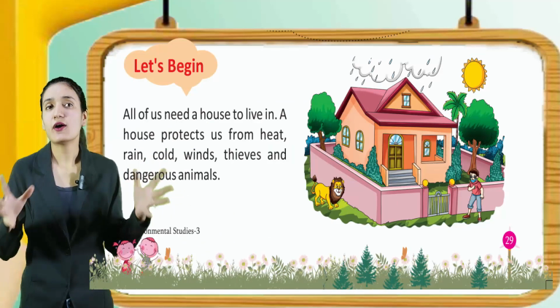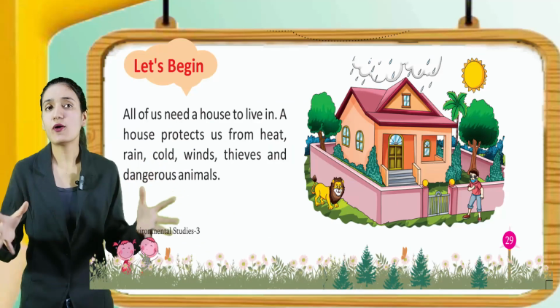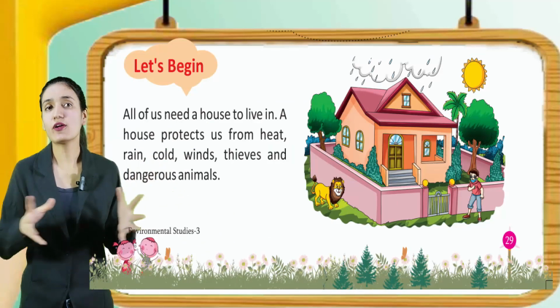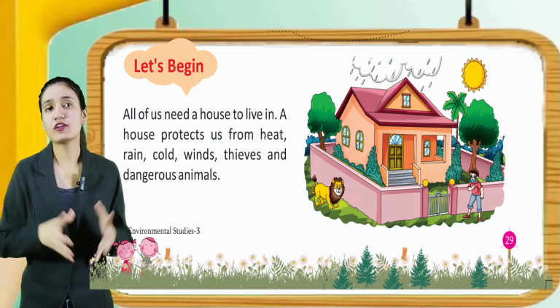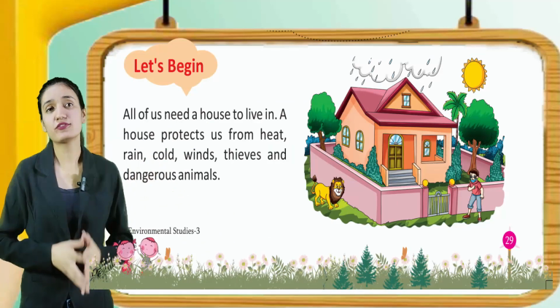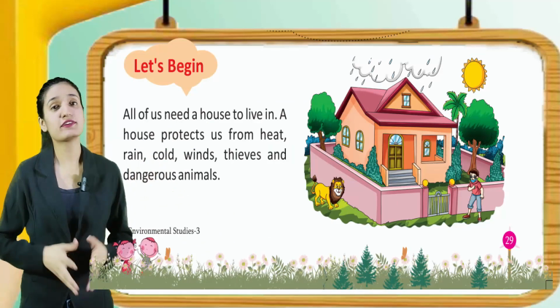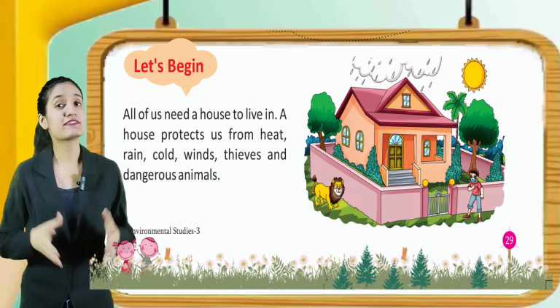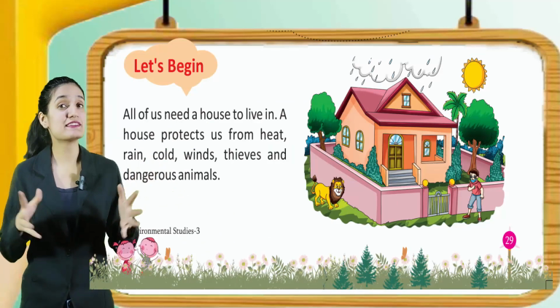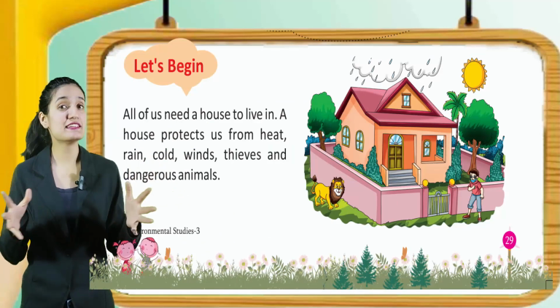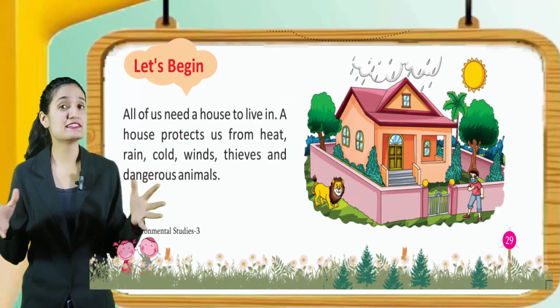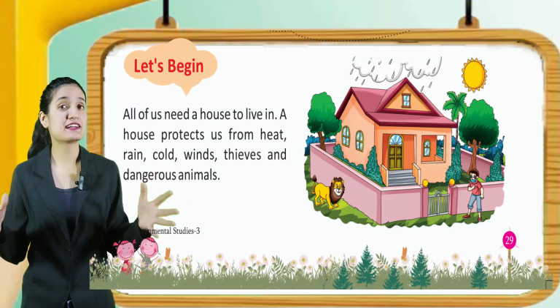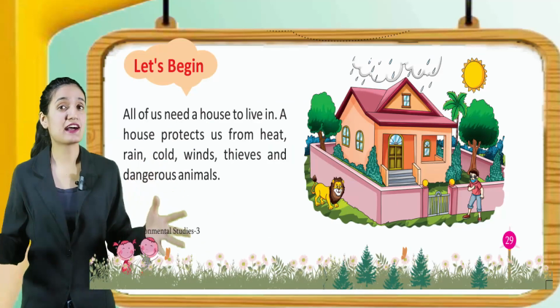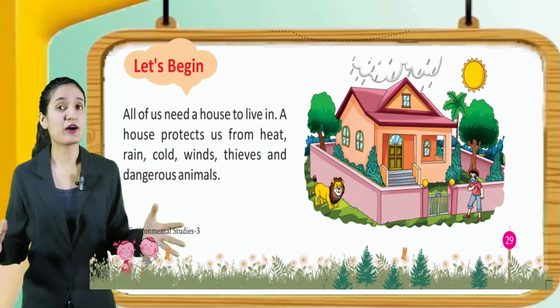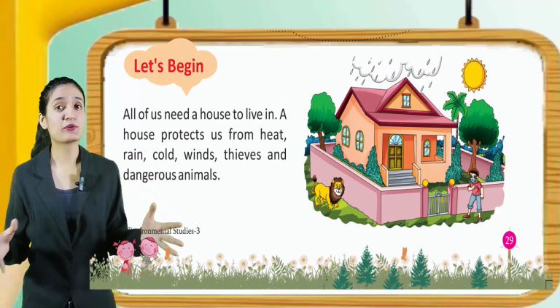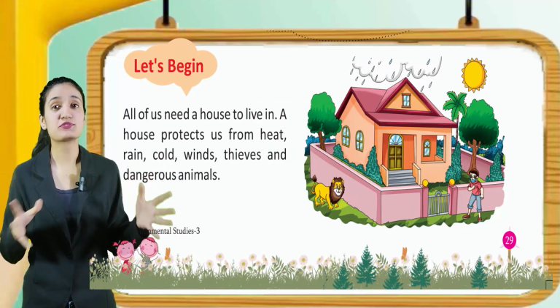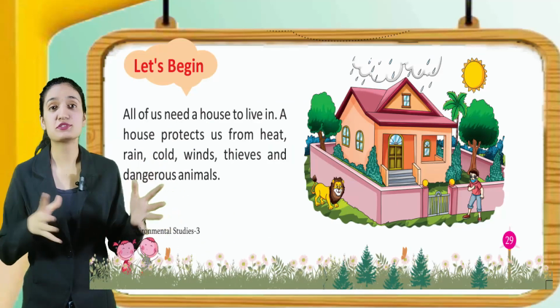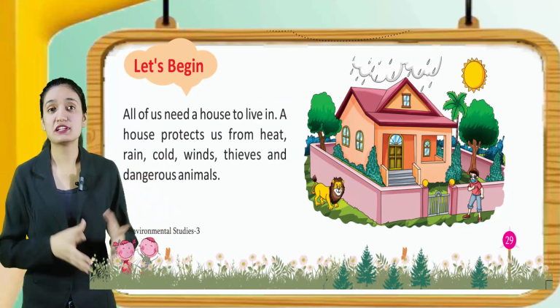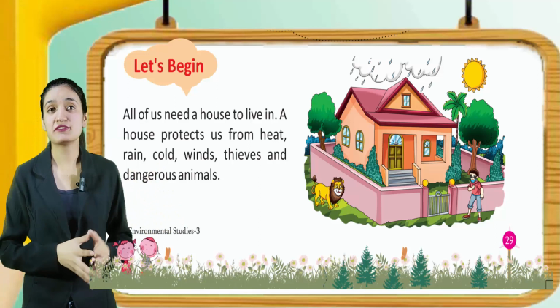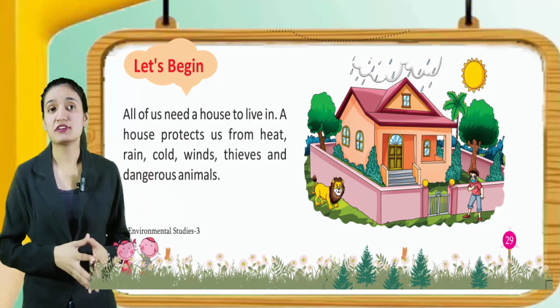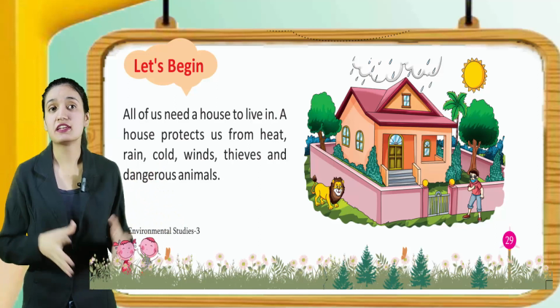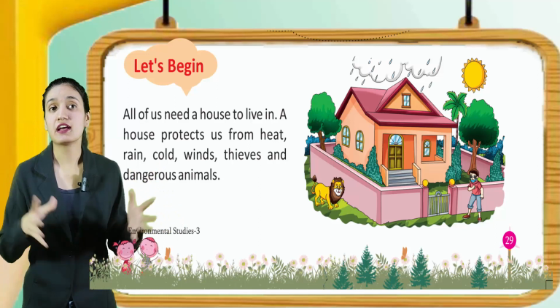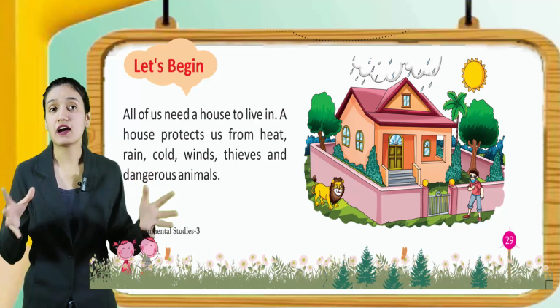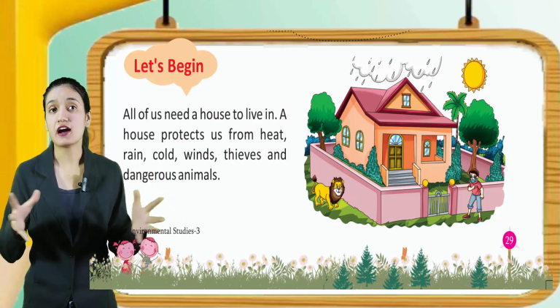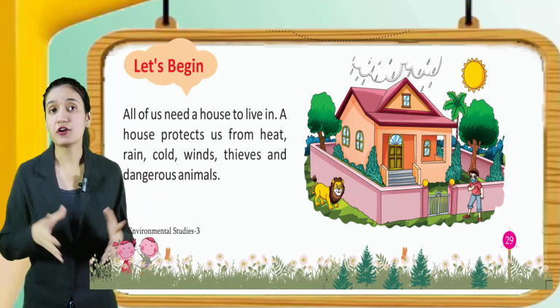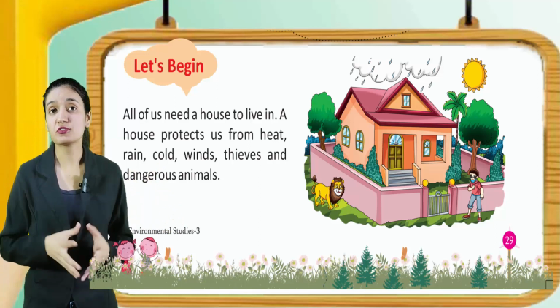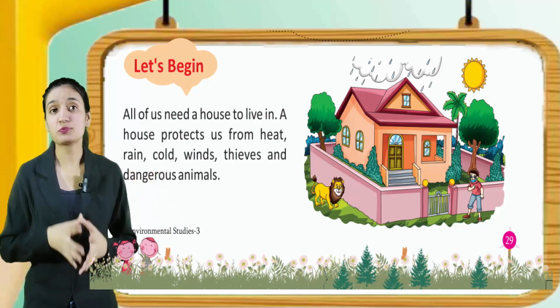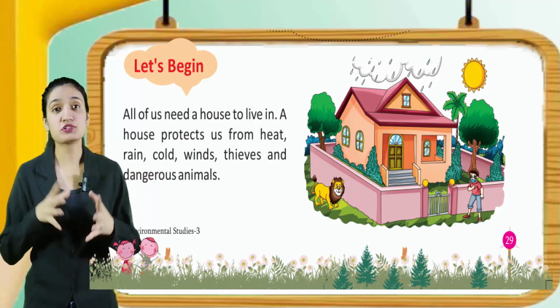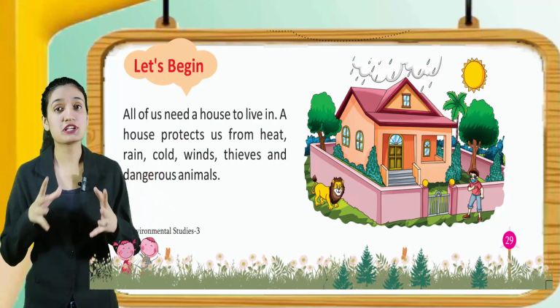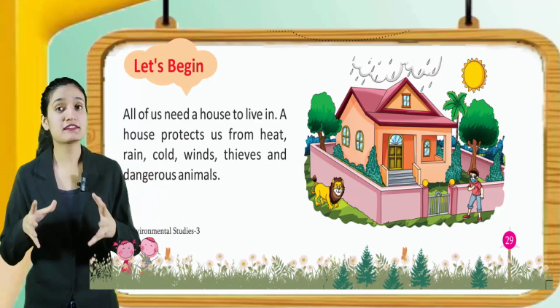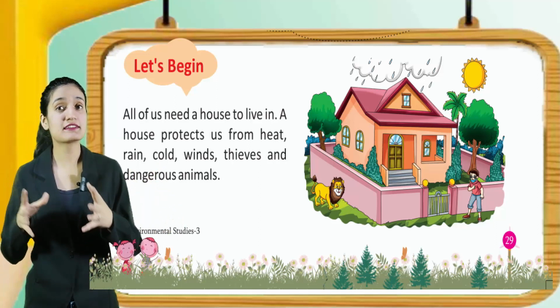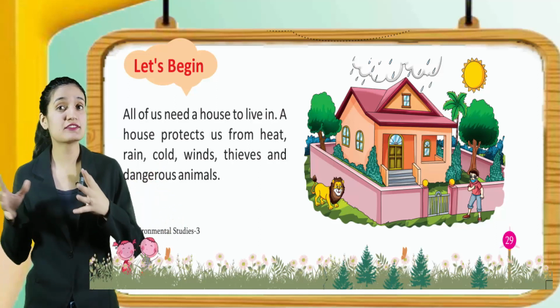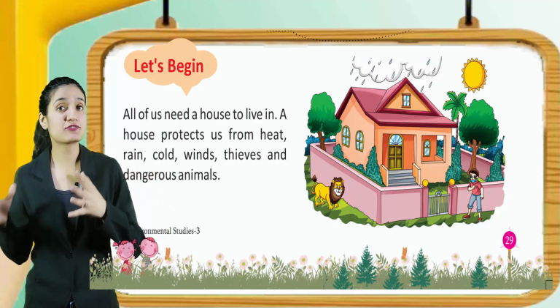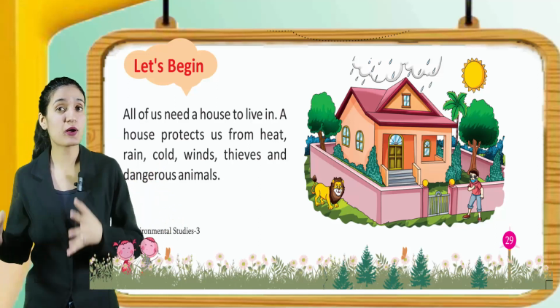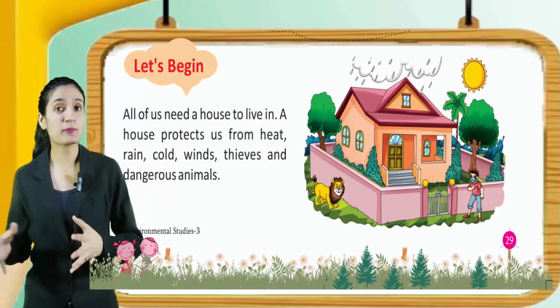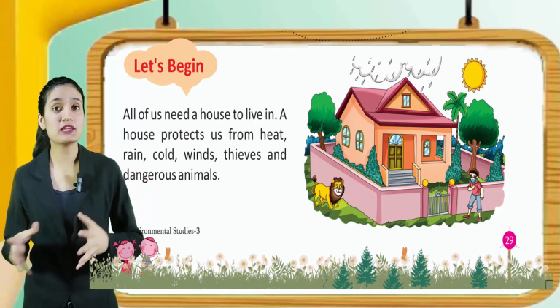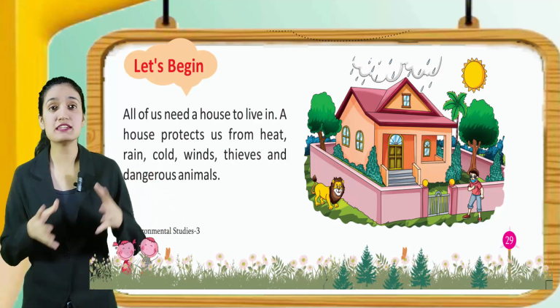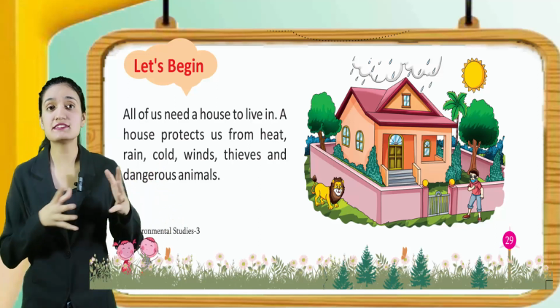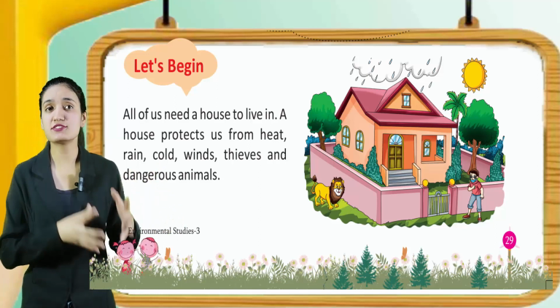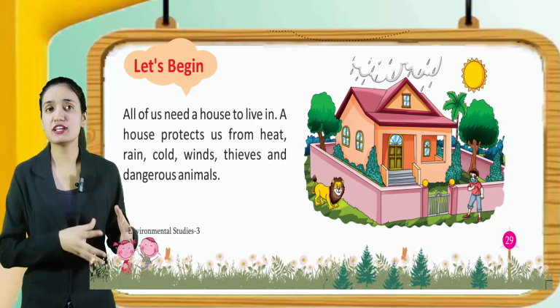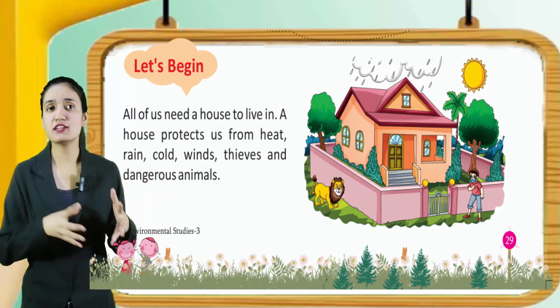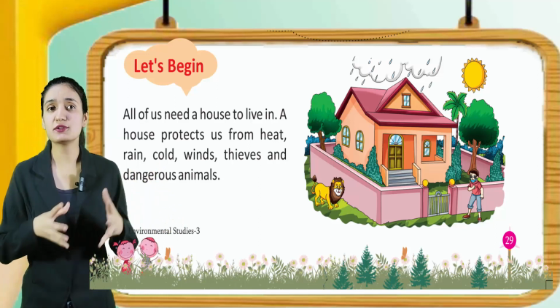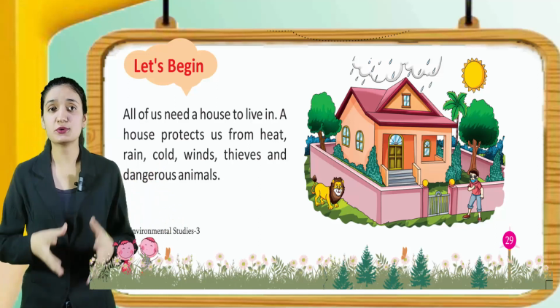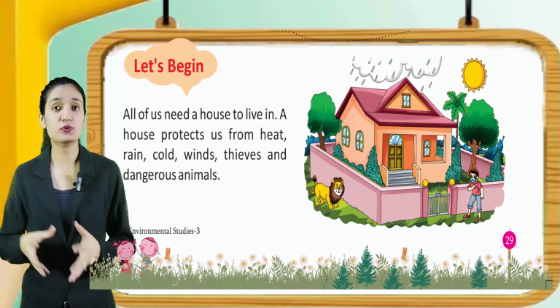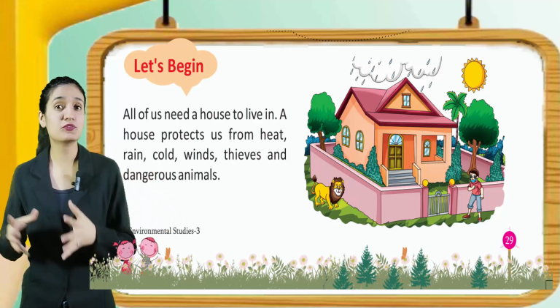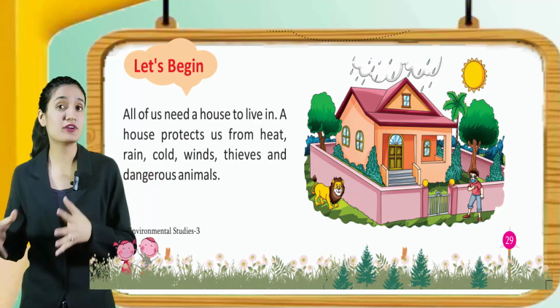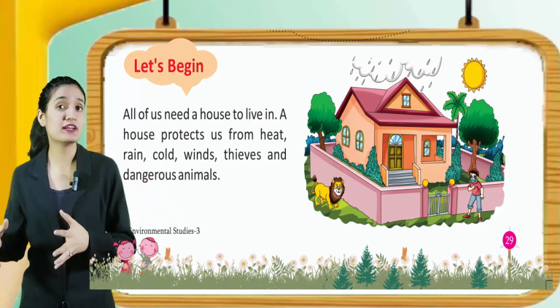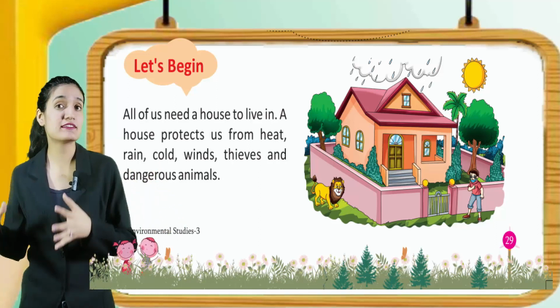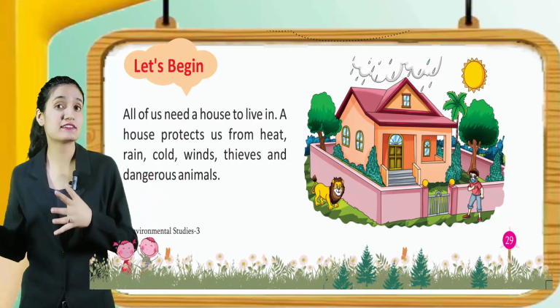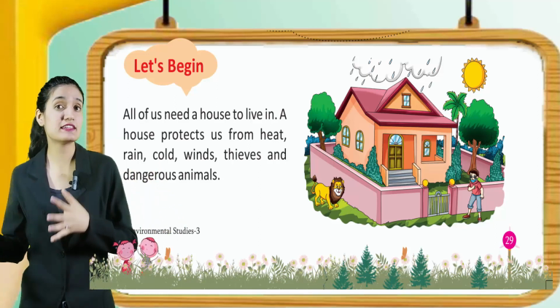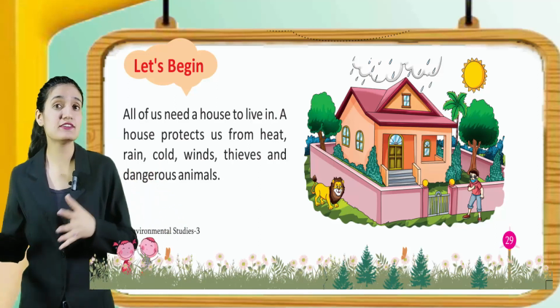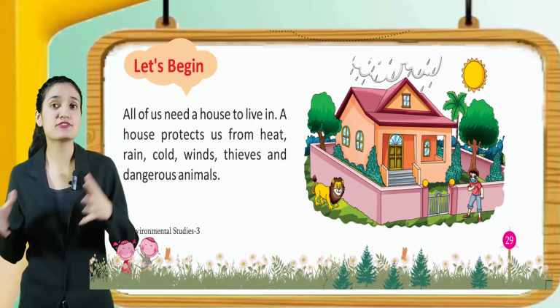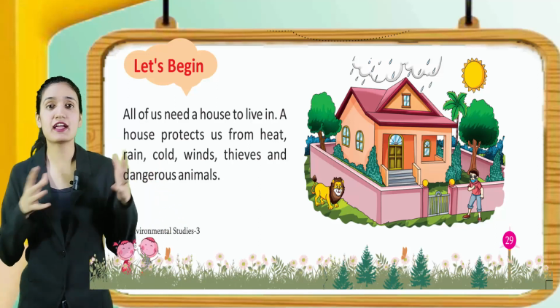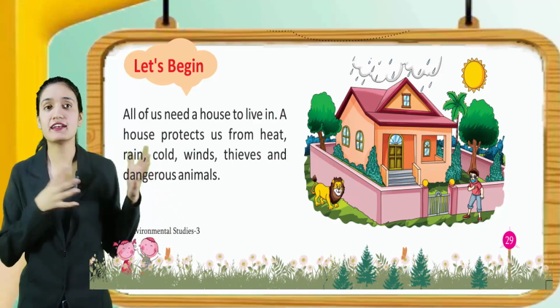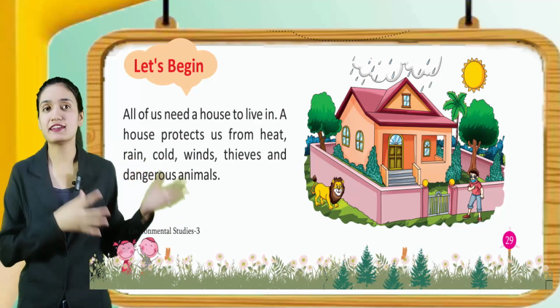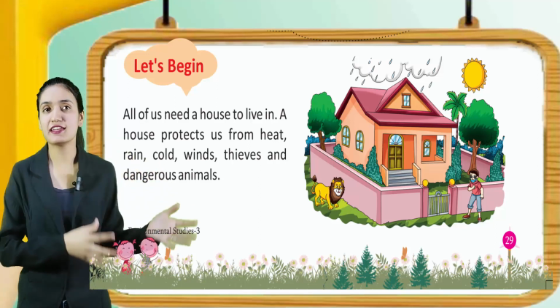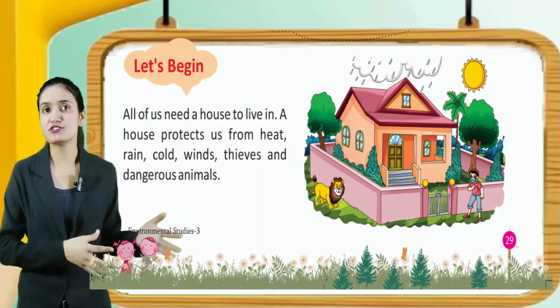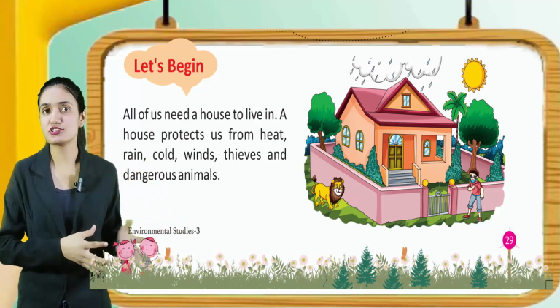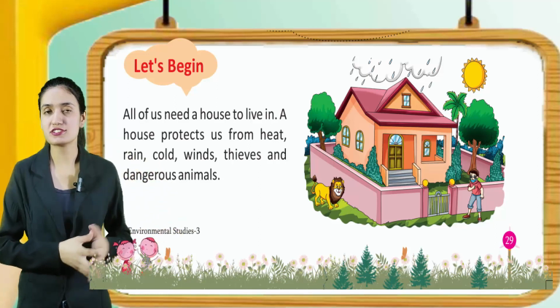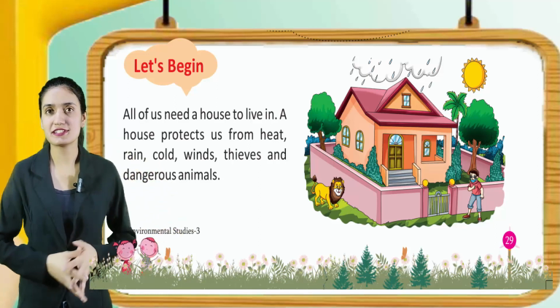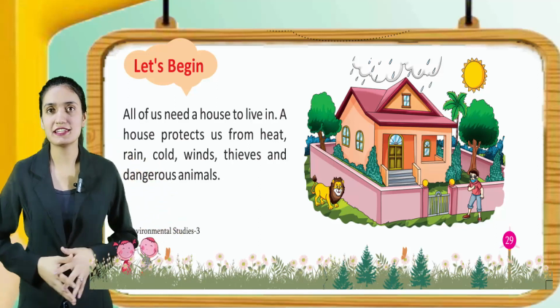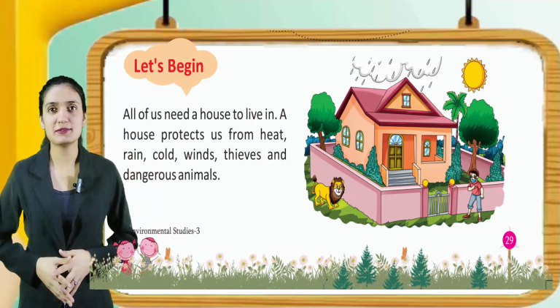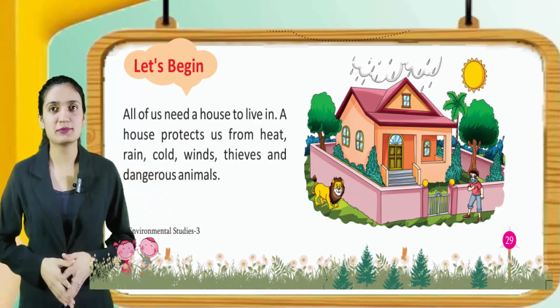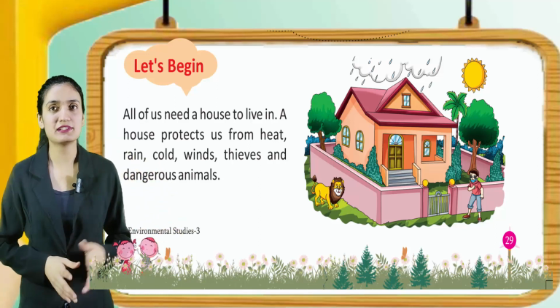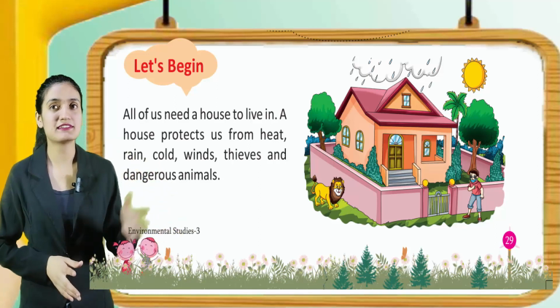All of us need a house to live in. A house protects us from heat, rain, cold, winds, thieves and dangerous animals.